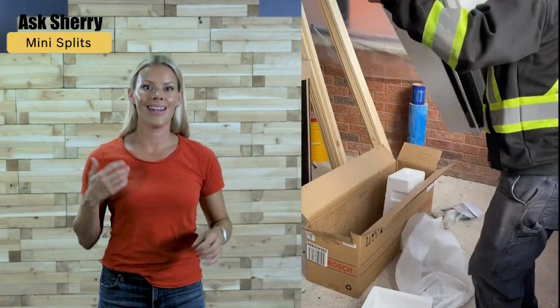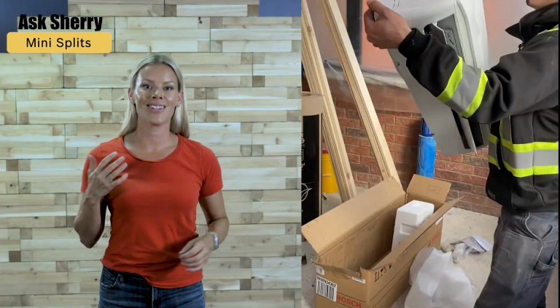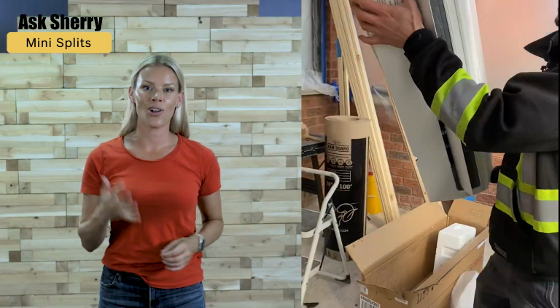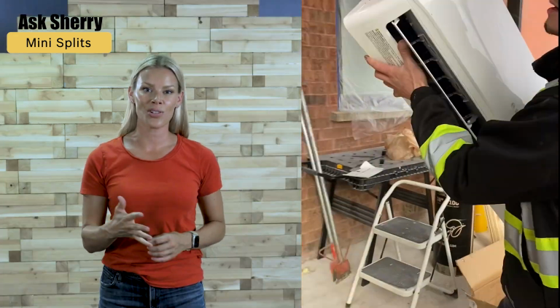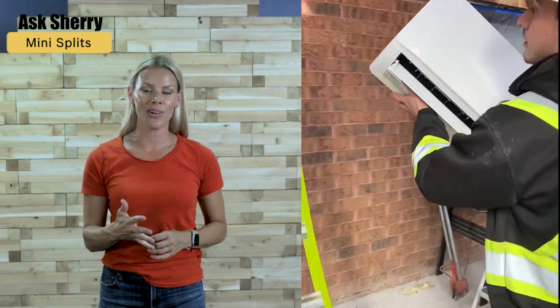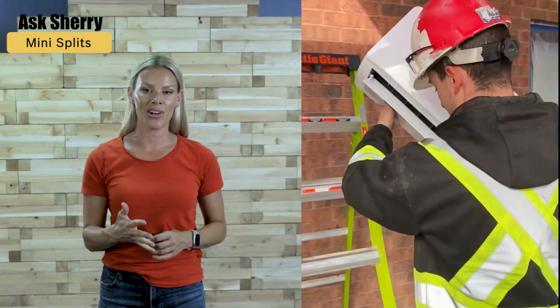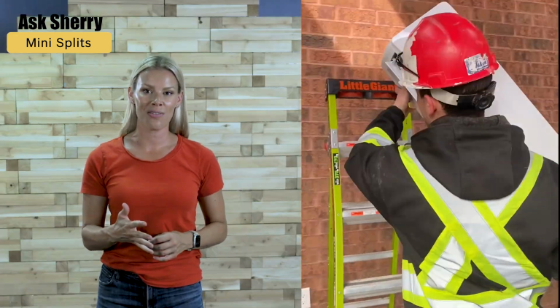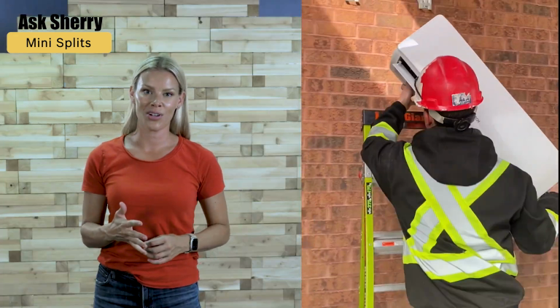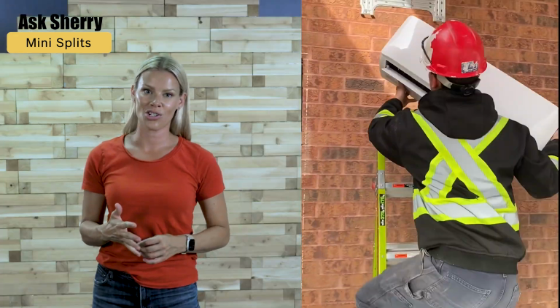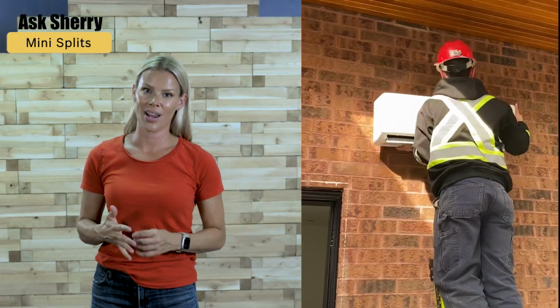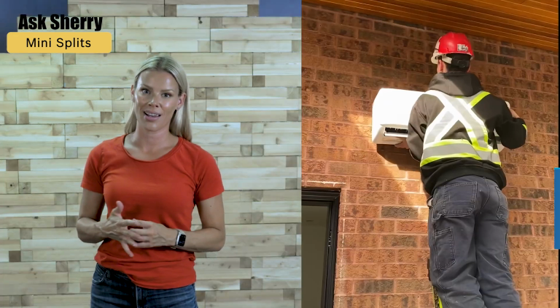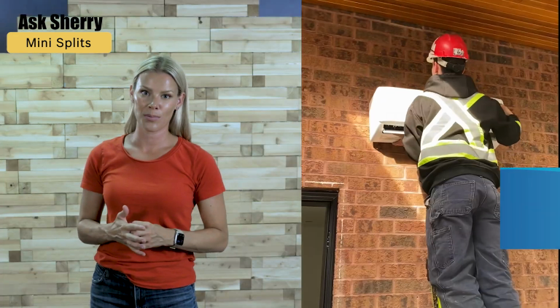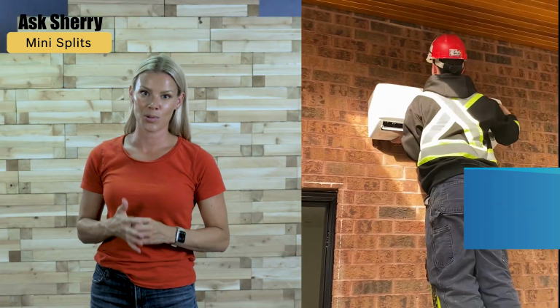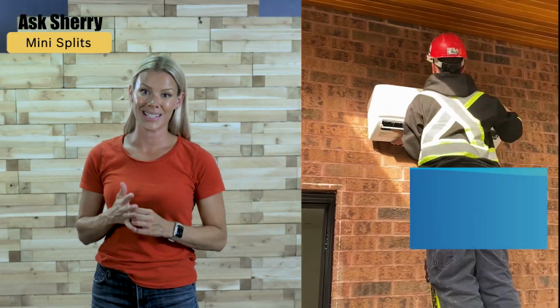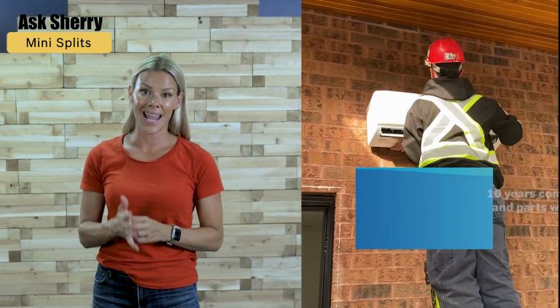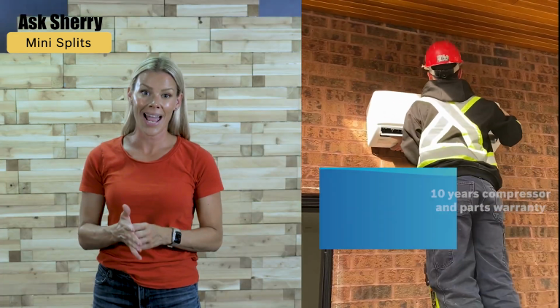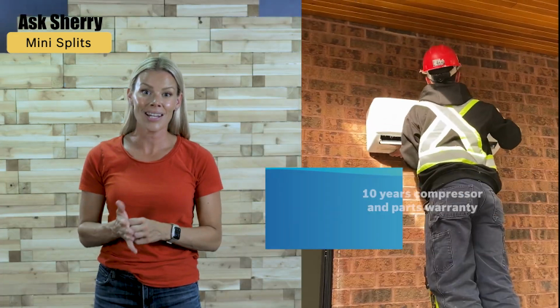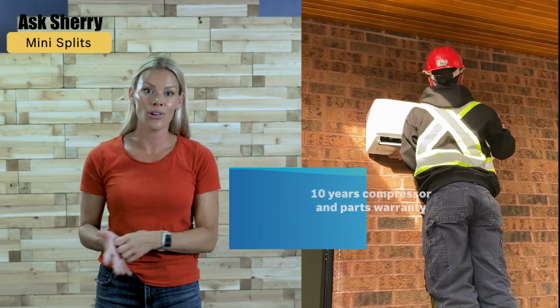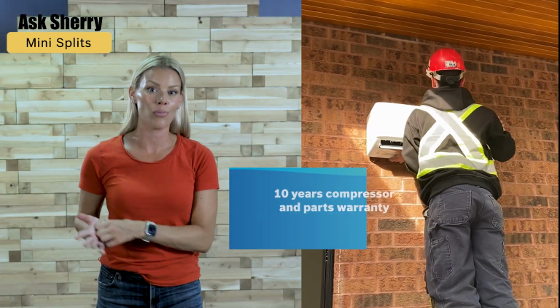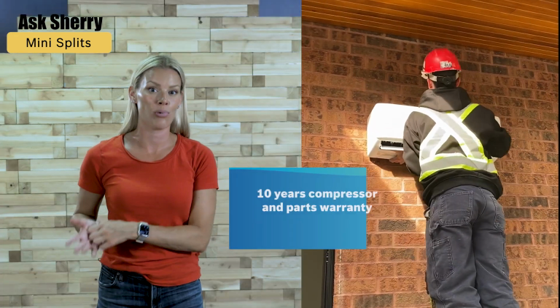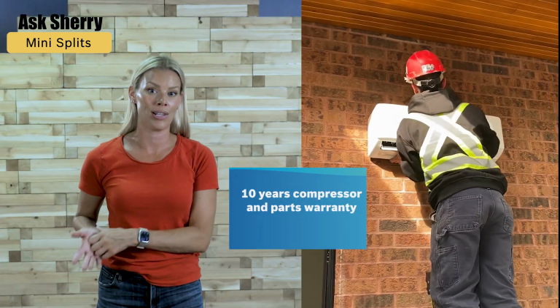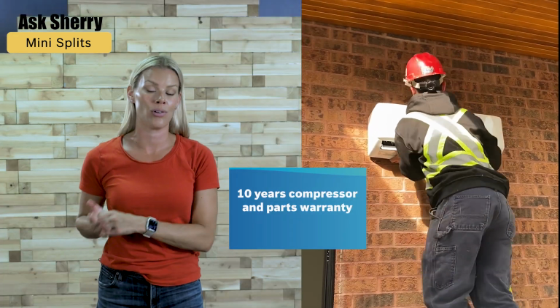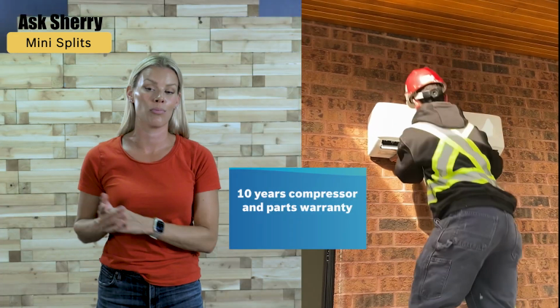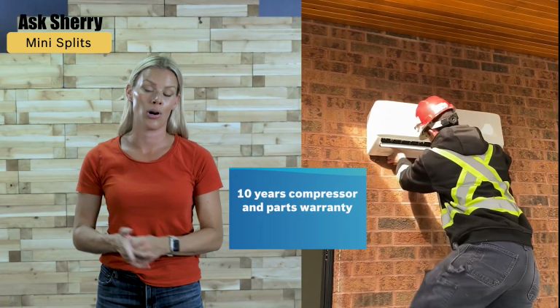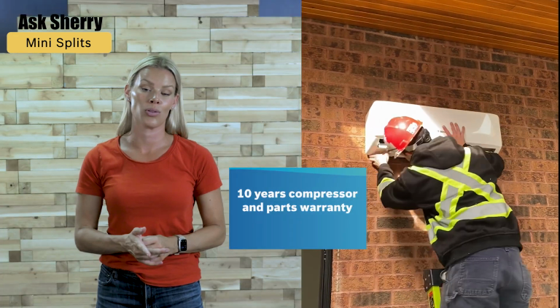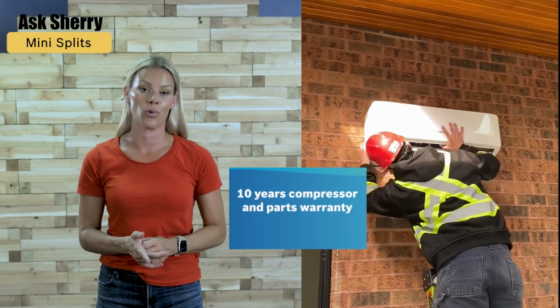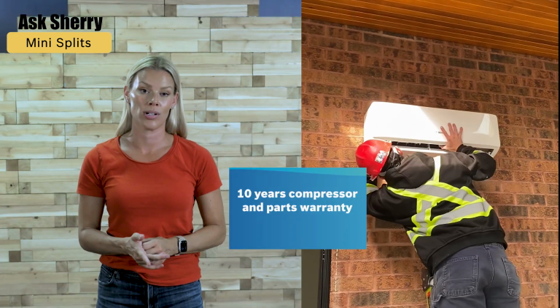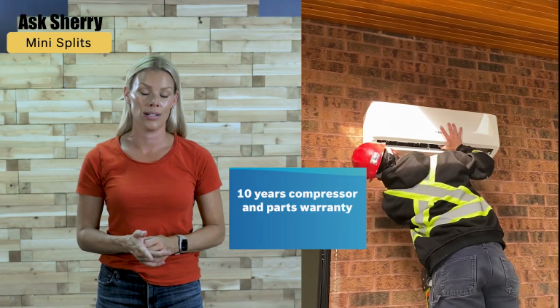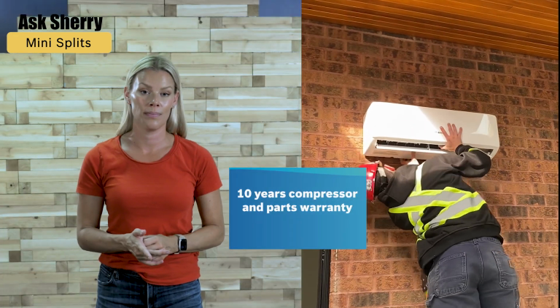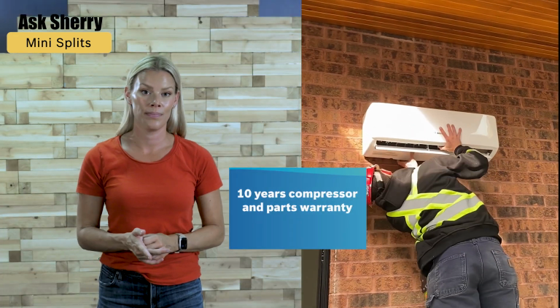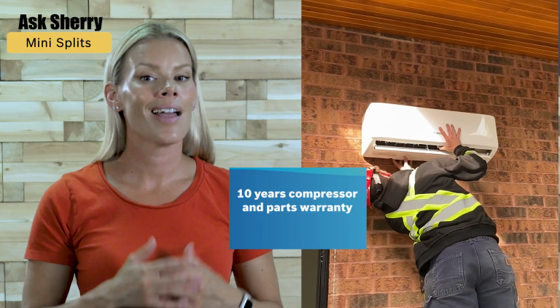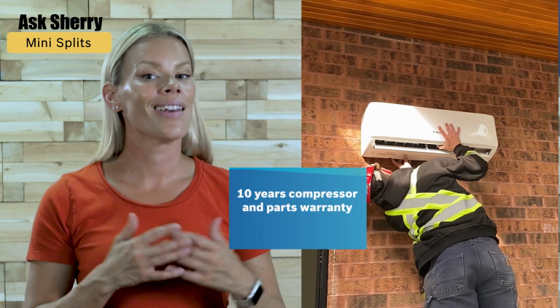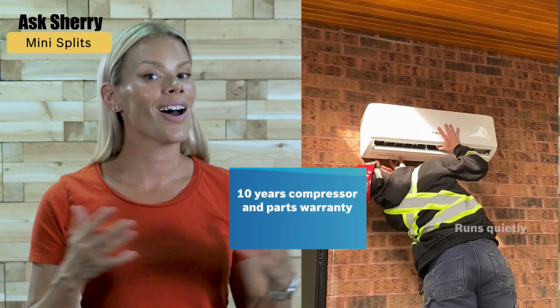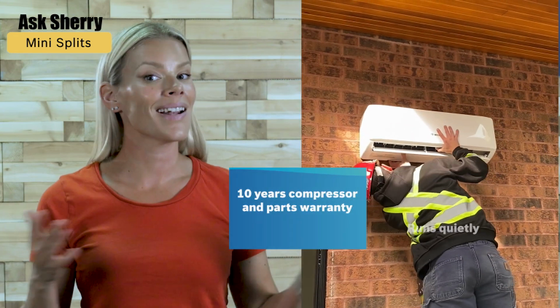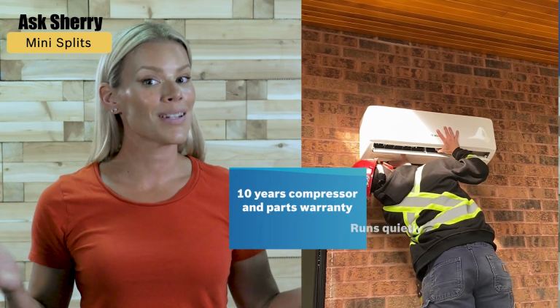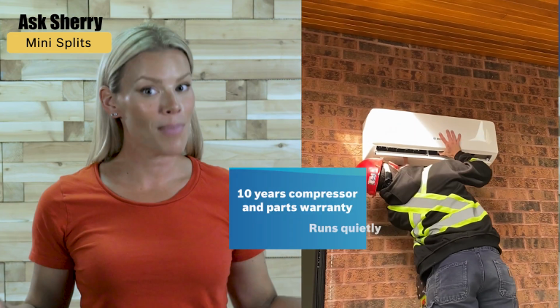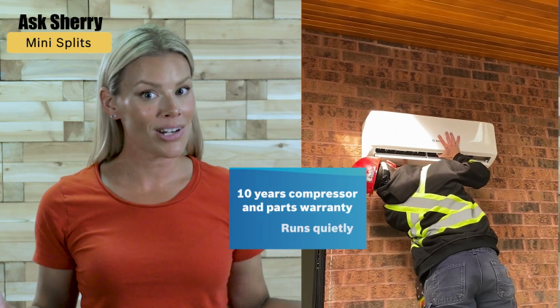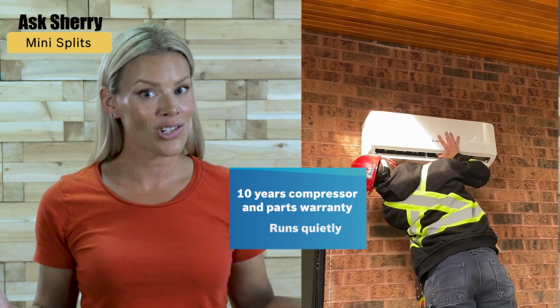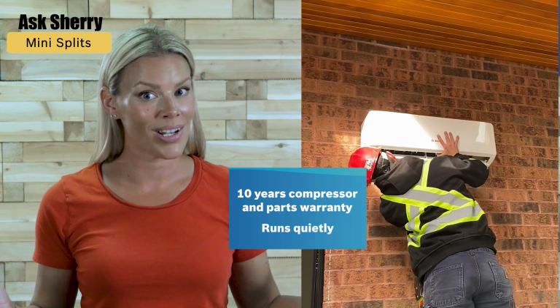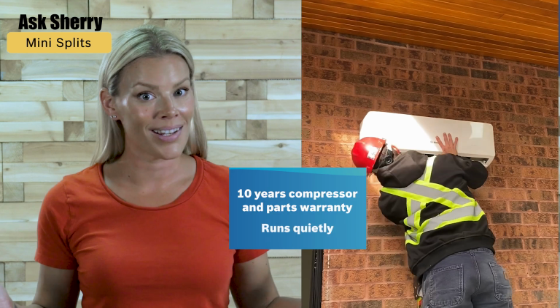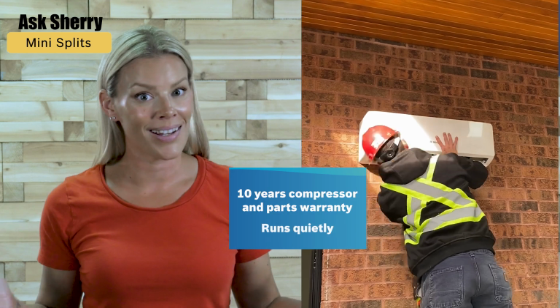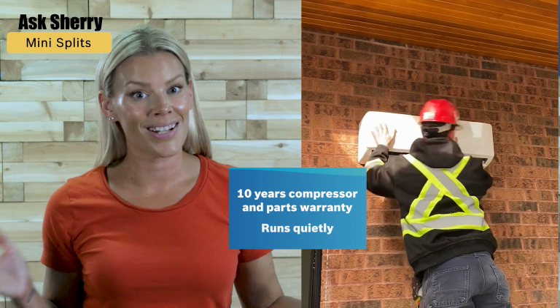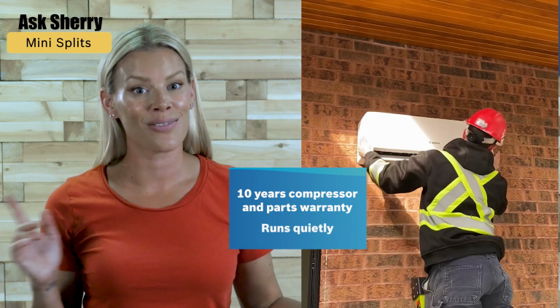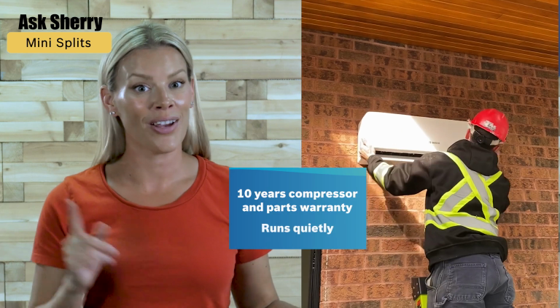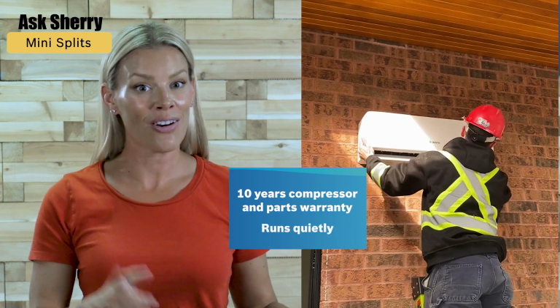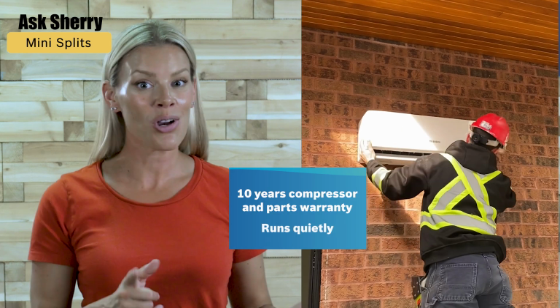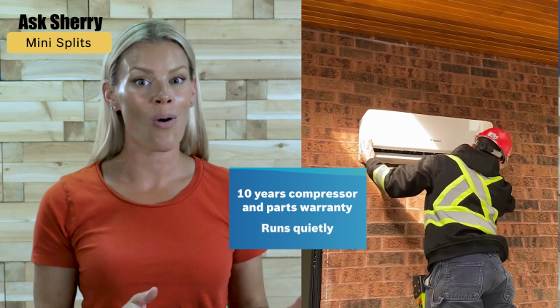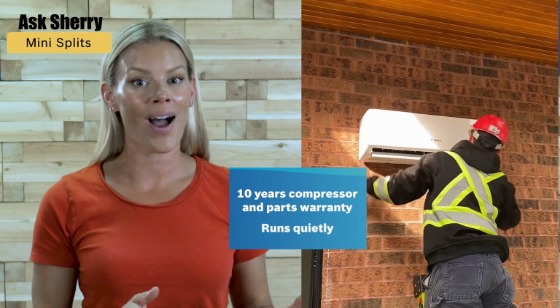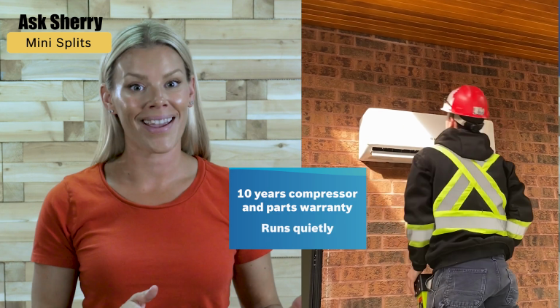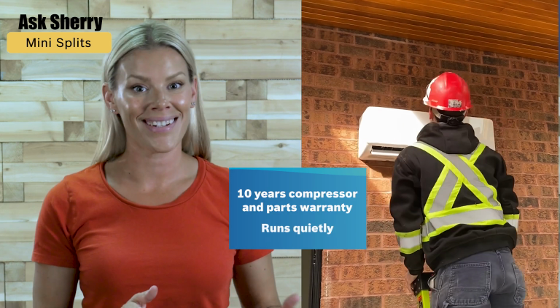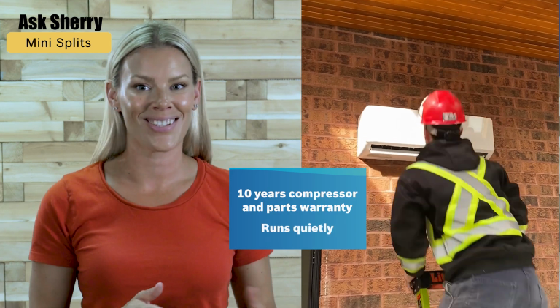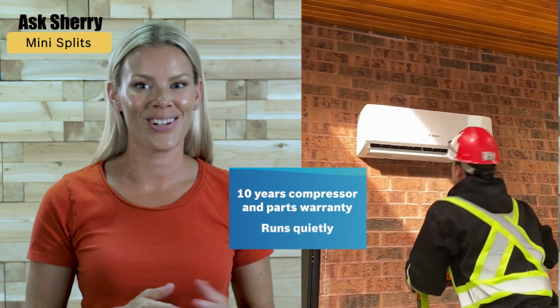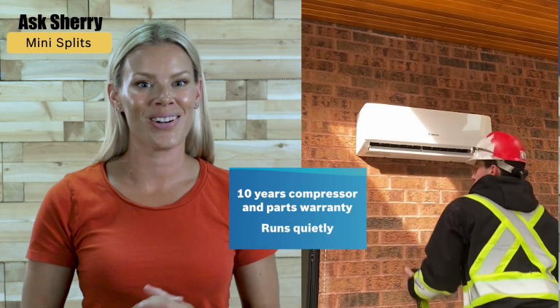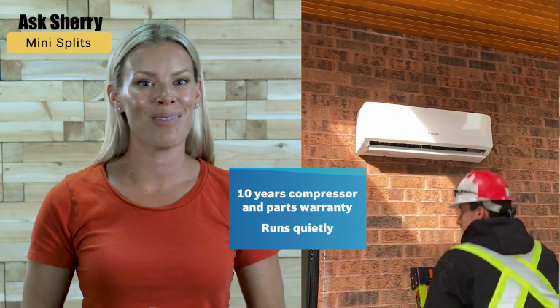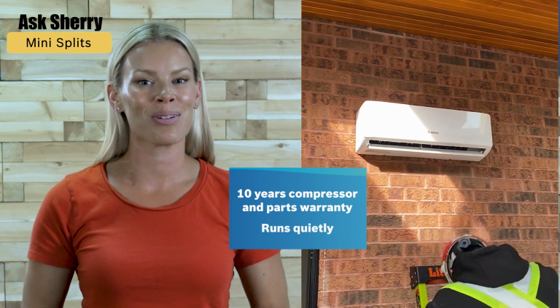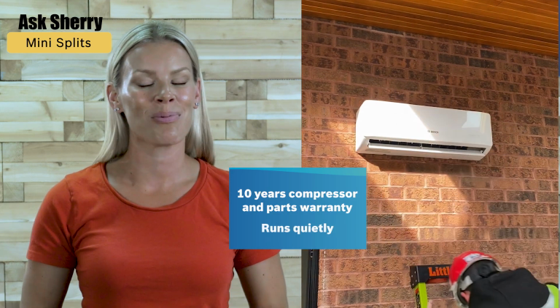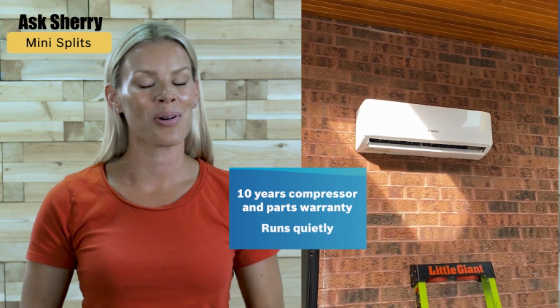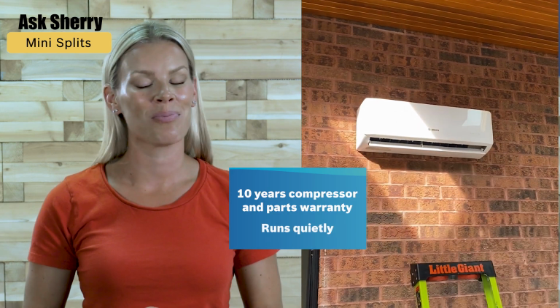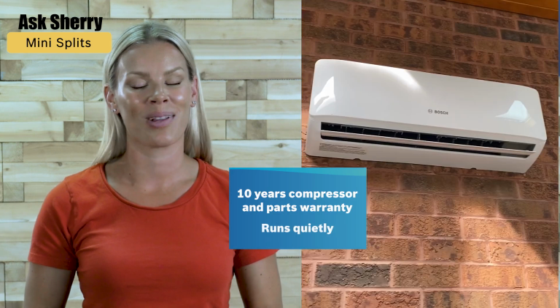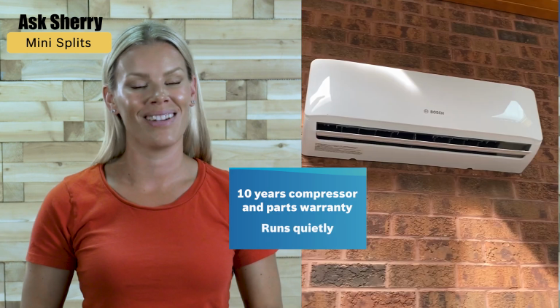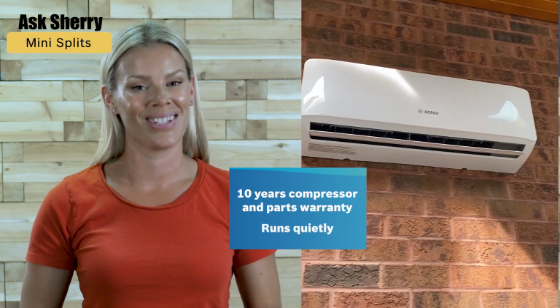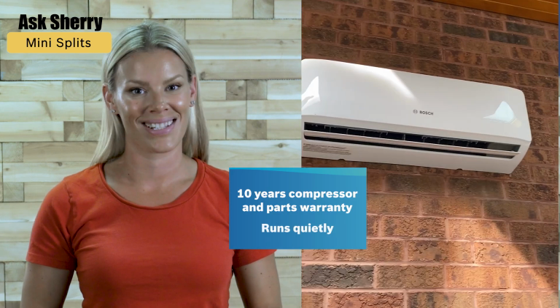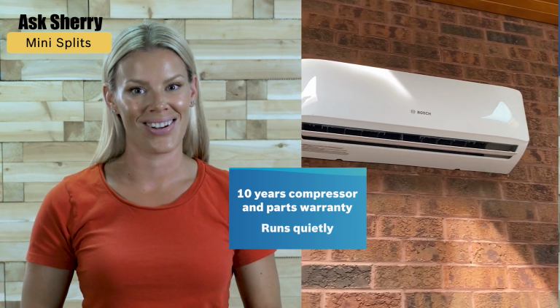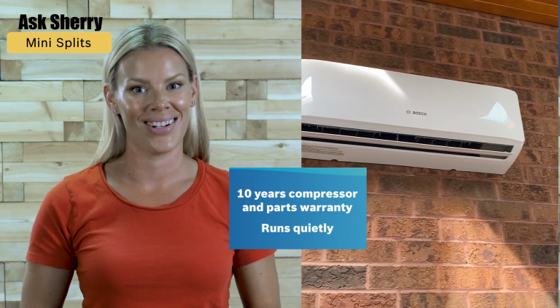It is also very efficient and comes with a 10-year compressor and parts warranty. Not to mention it is very quiet, so your neighbors won't complain when it's on.